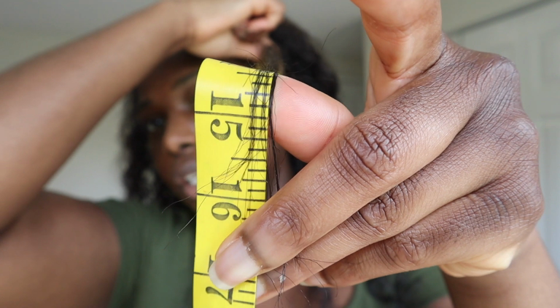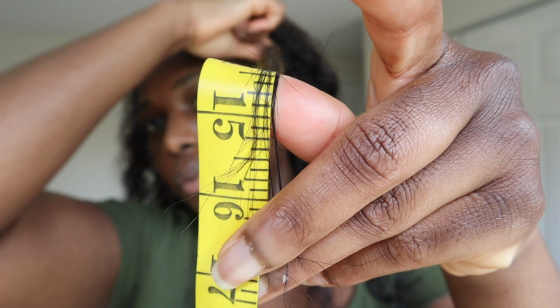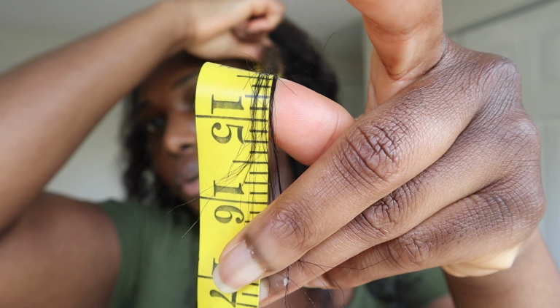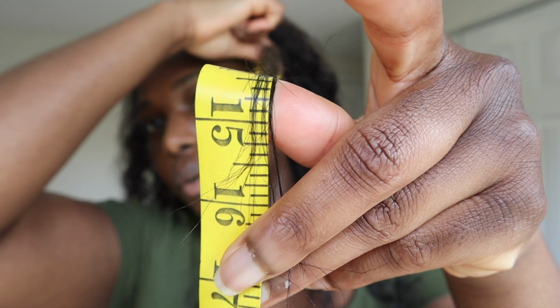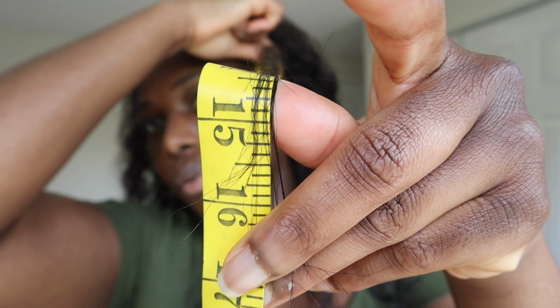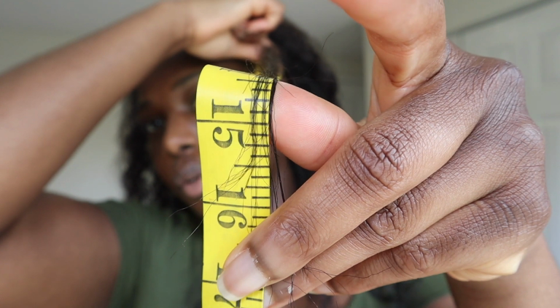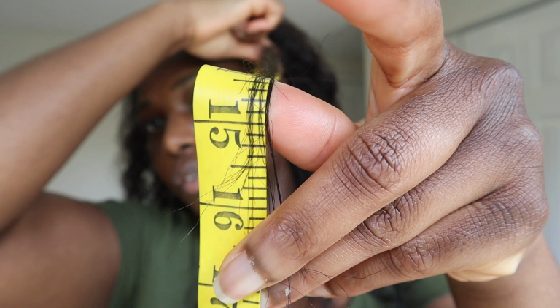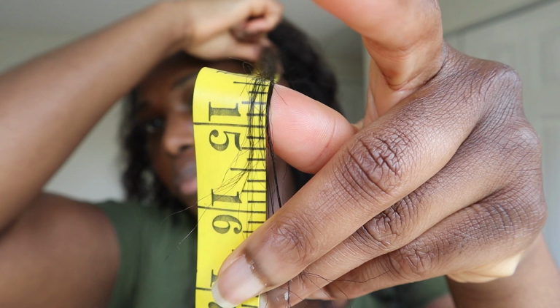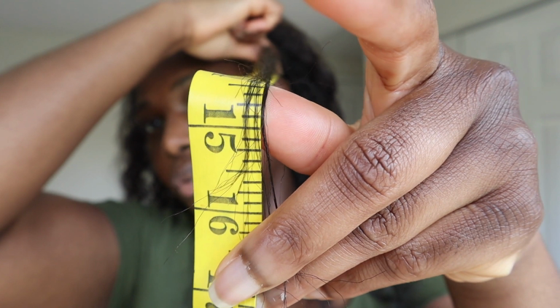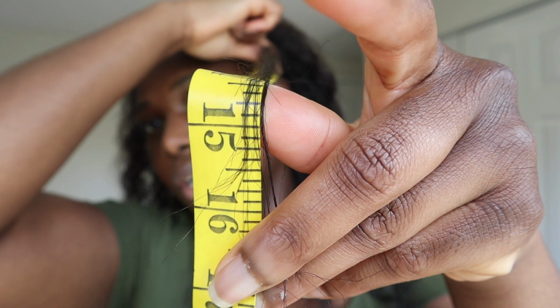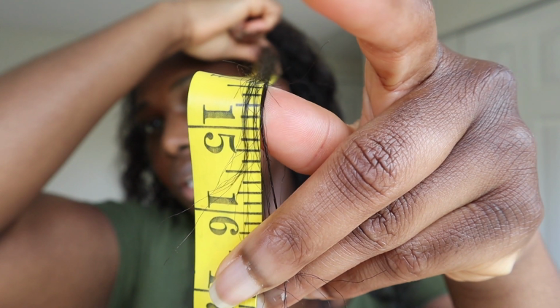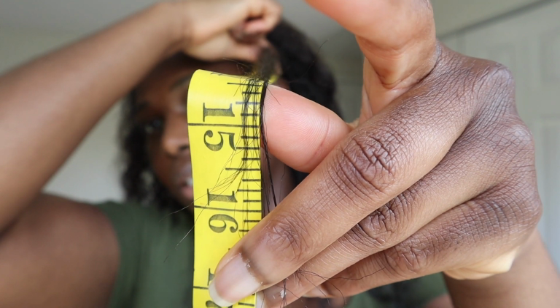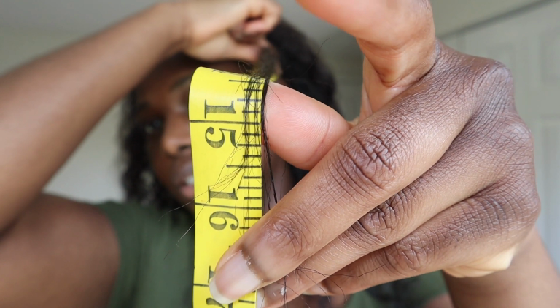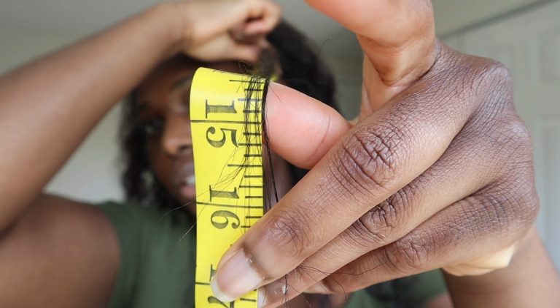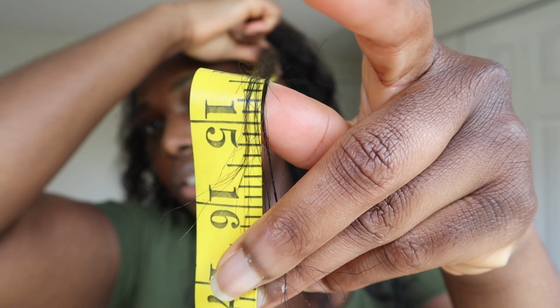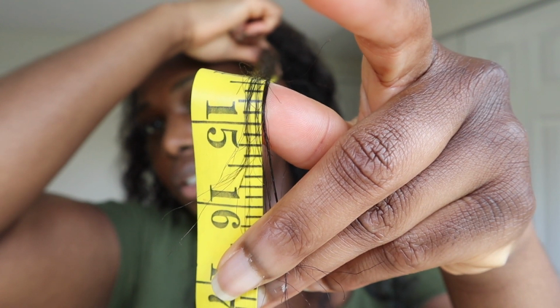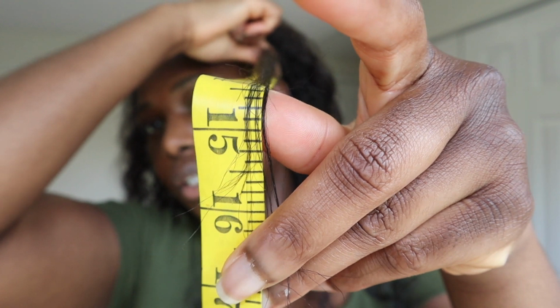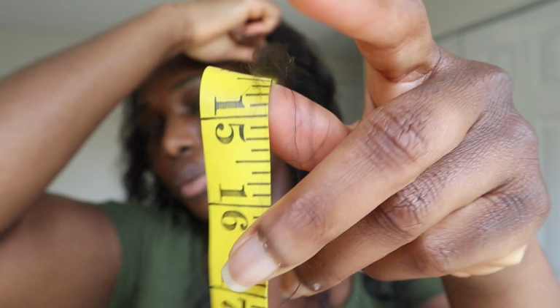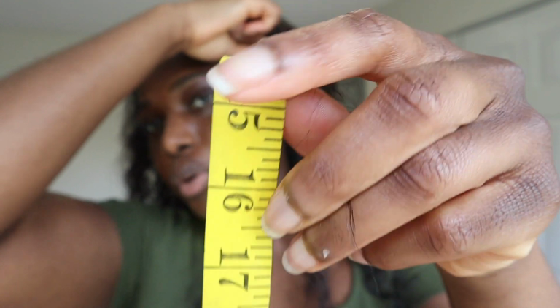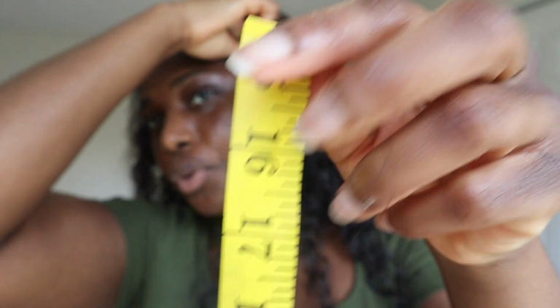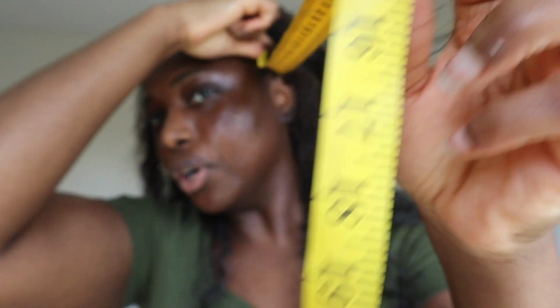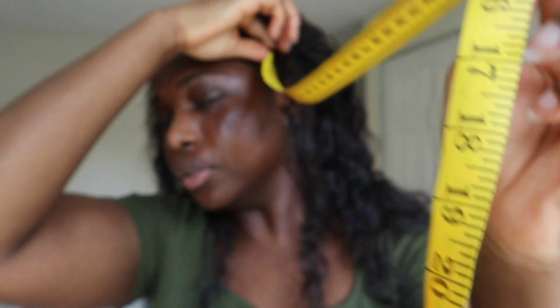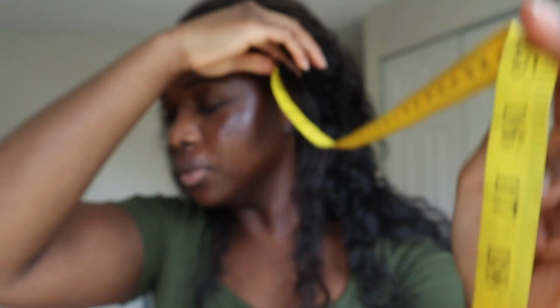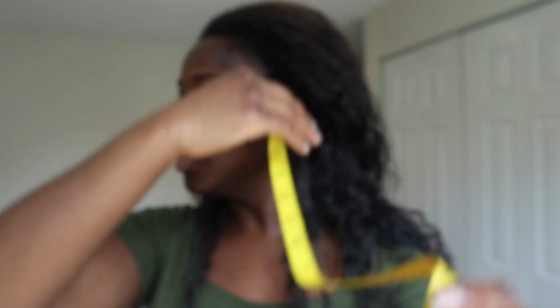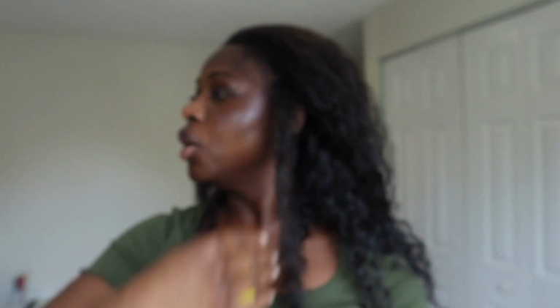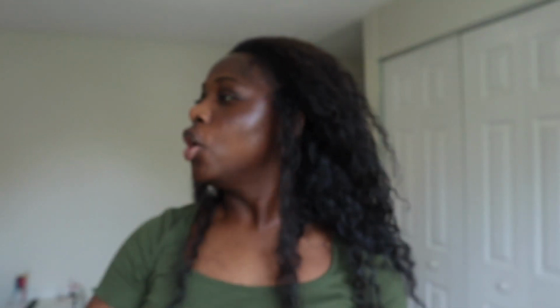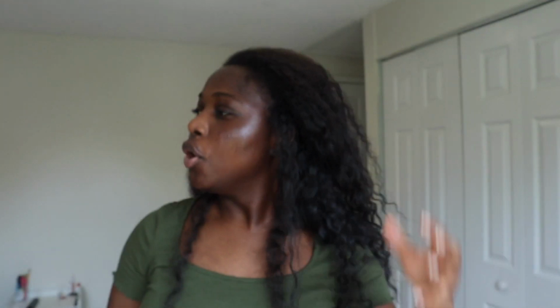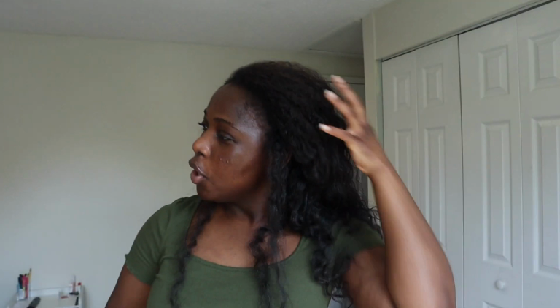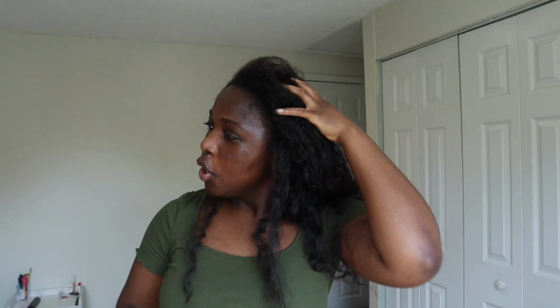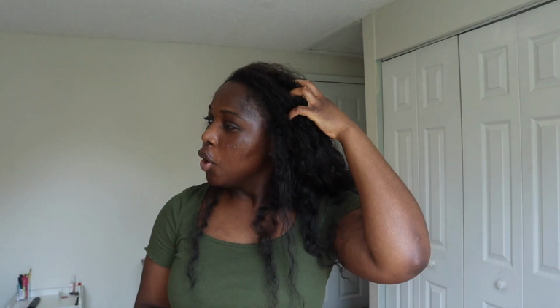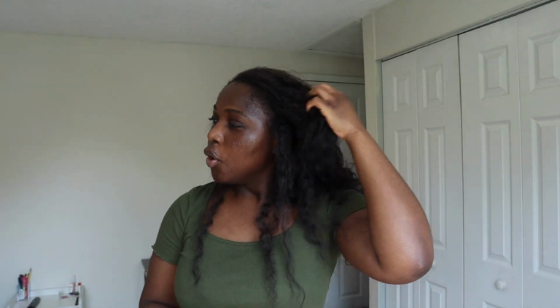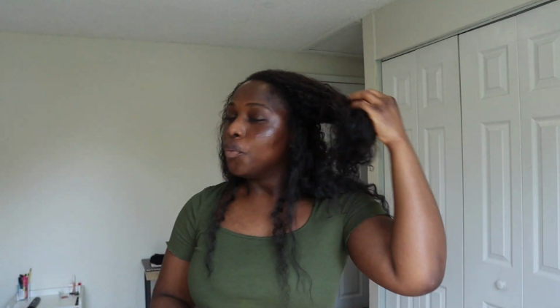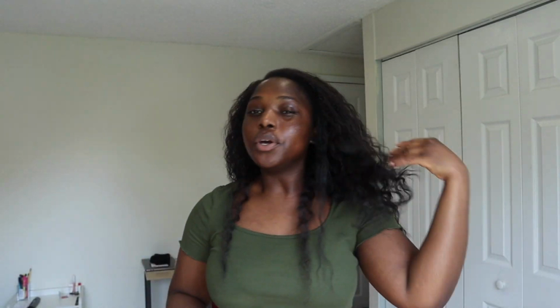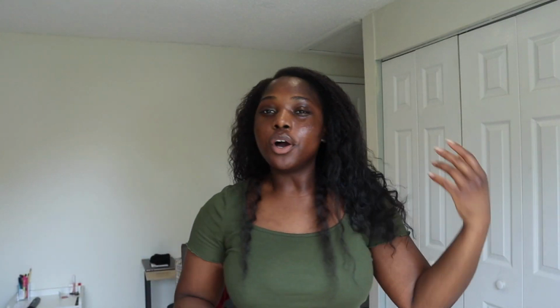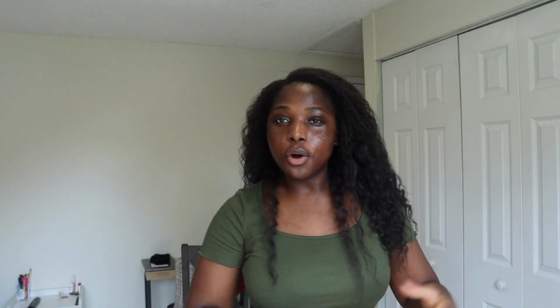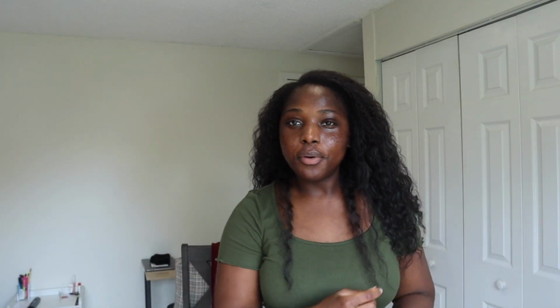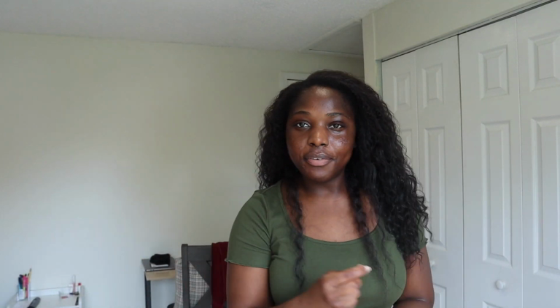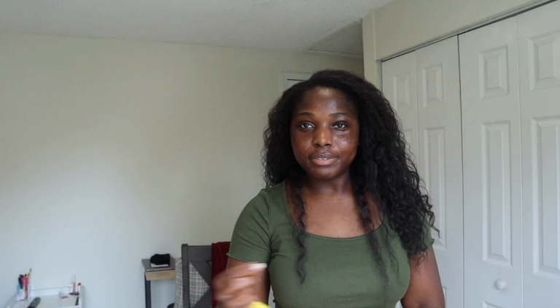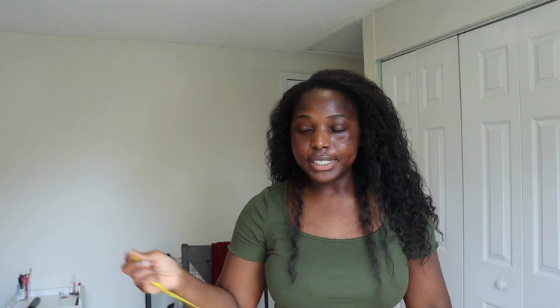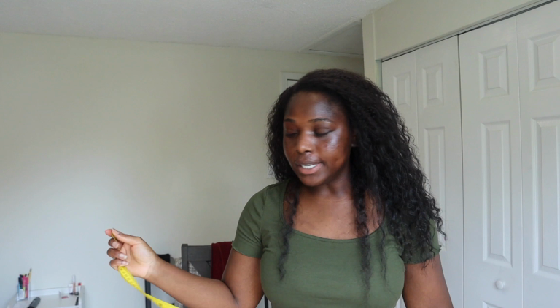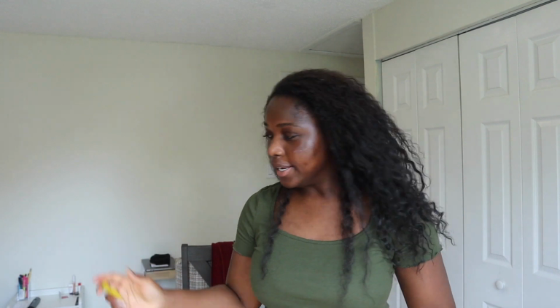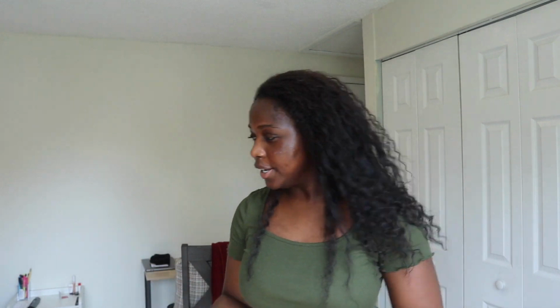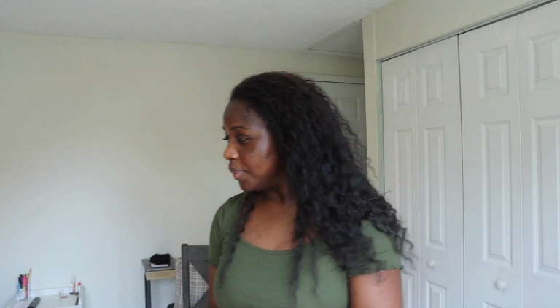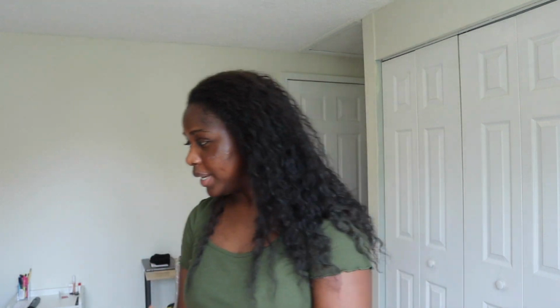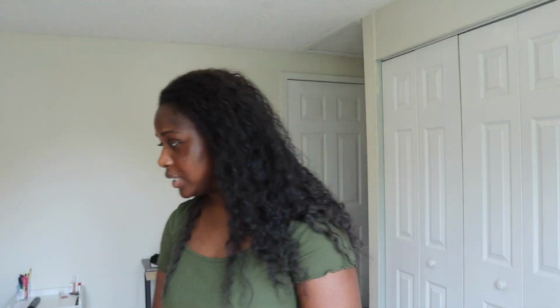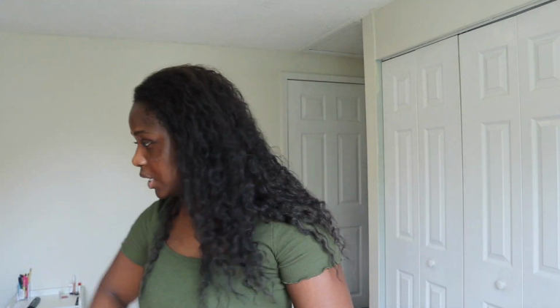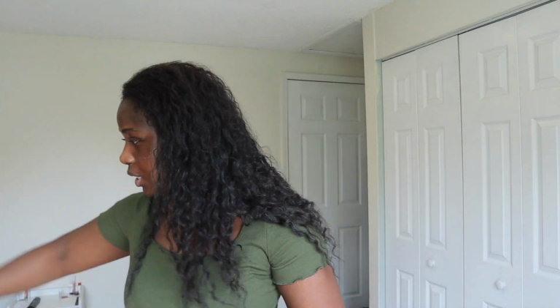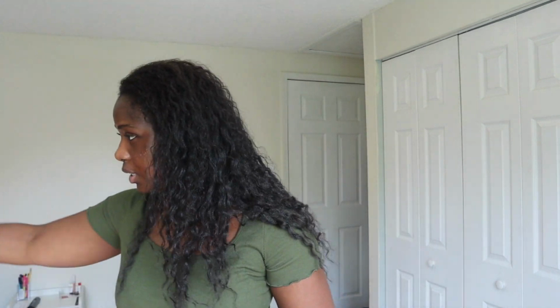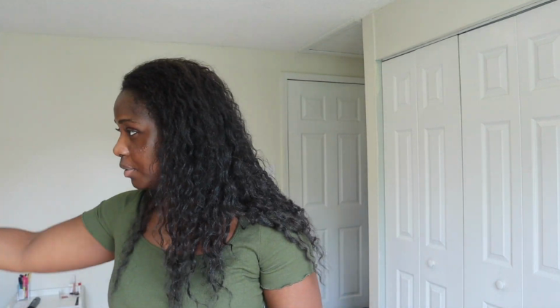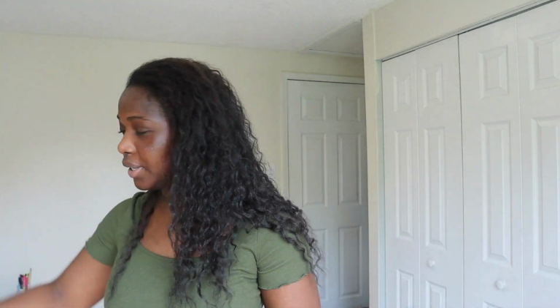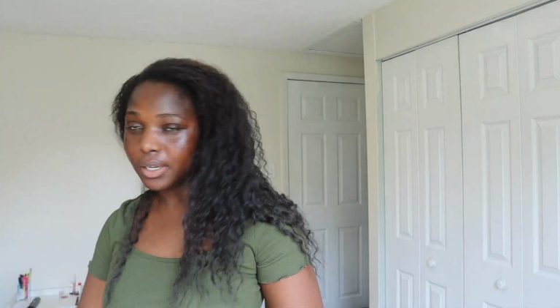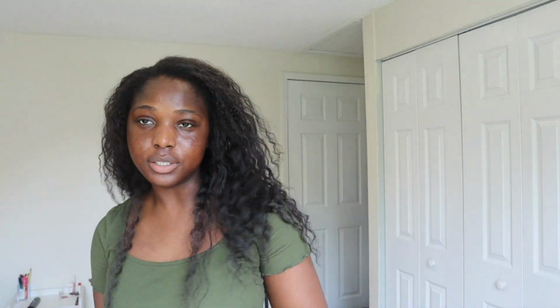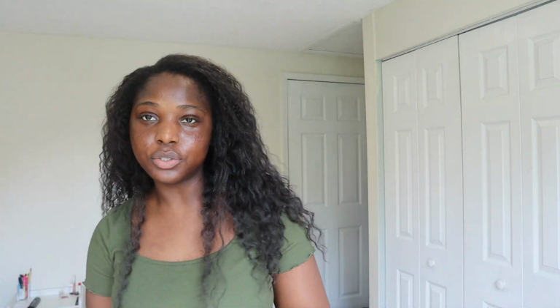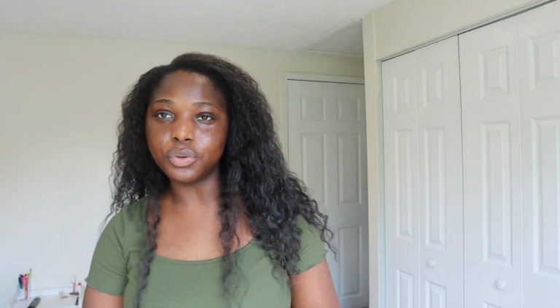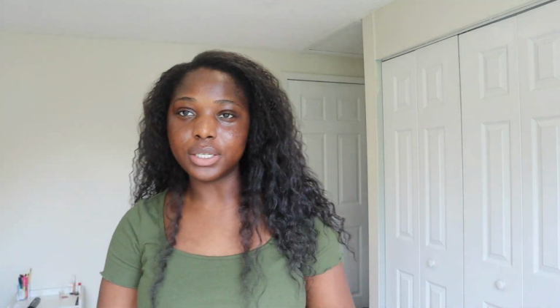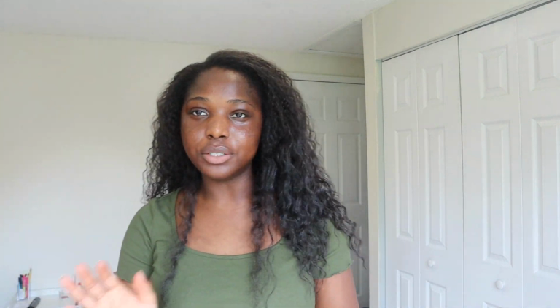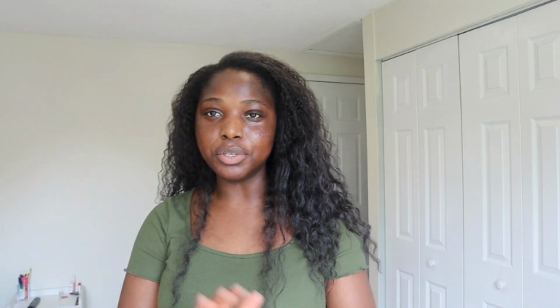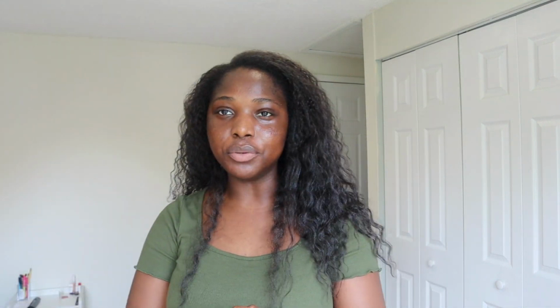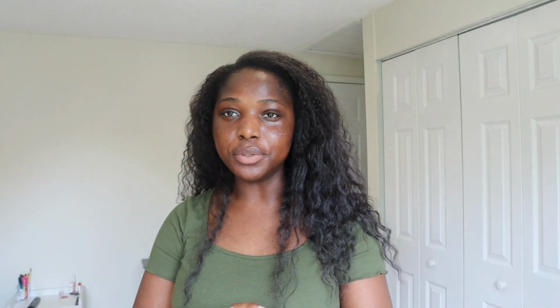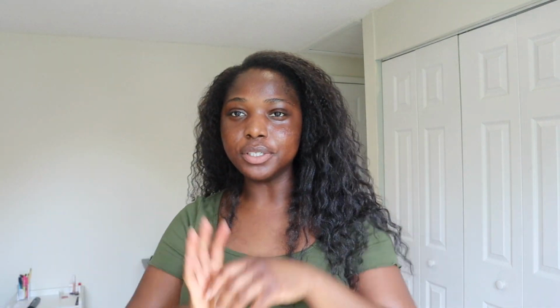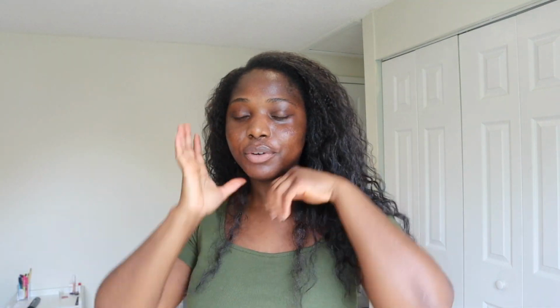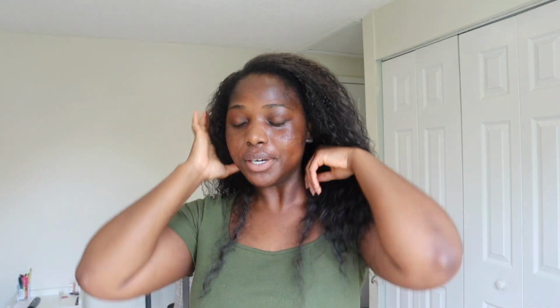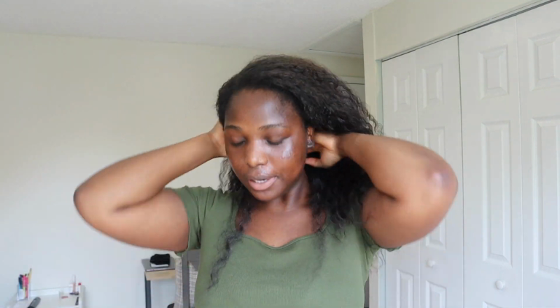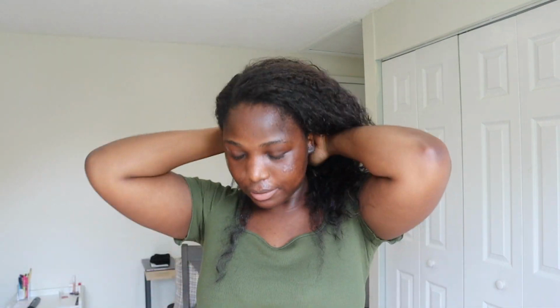It could even bring down to 16, but we're gonna go with 15 for the front. Anyway, it's too hot to be doing this right now.